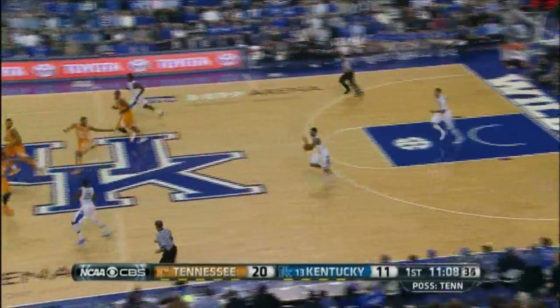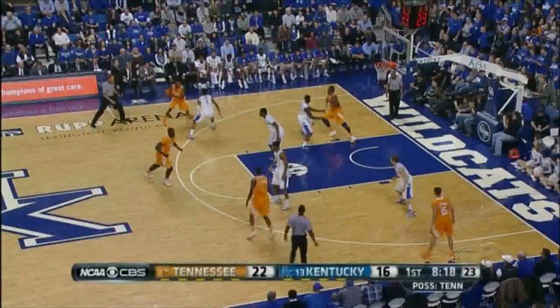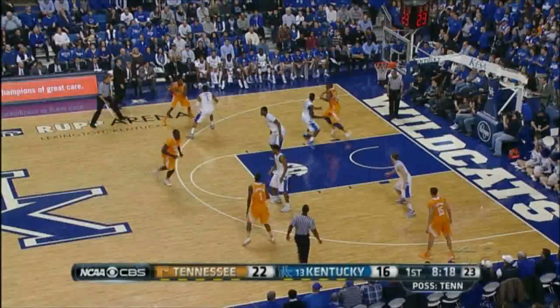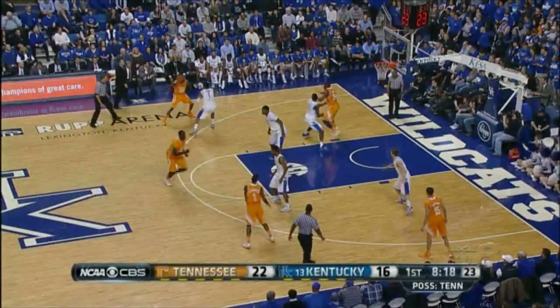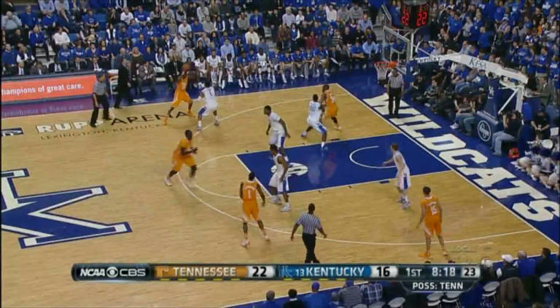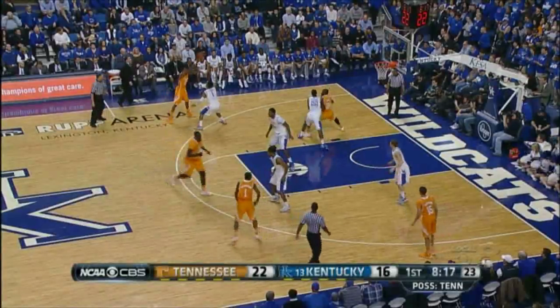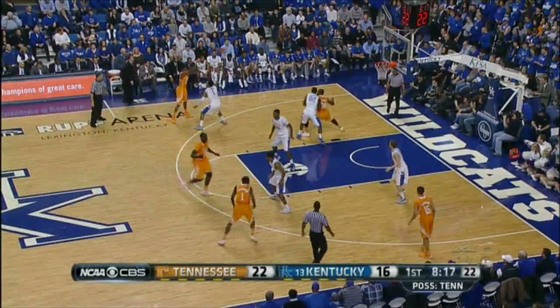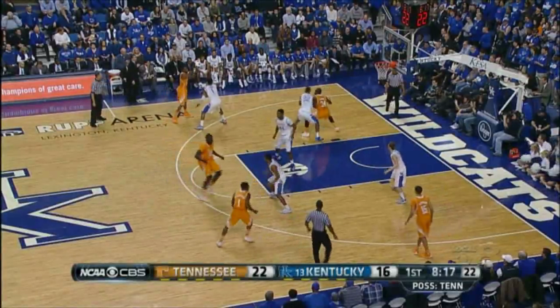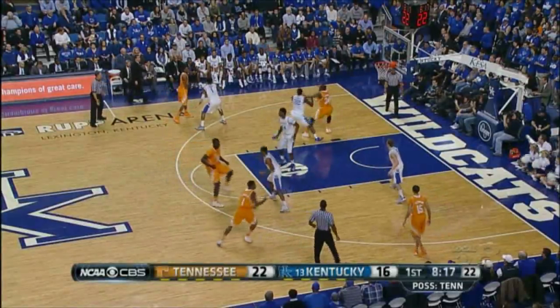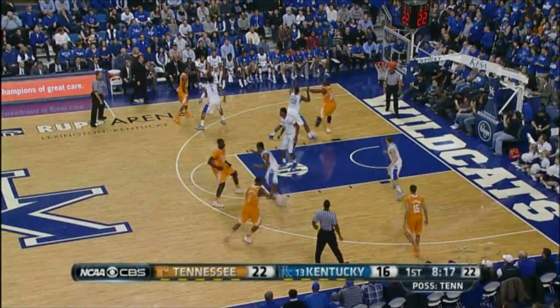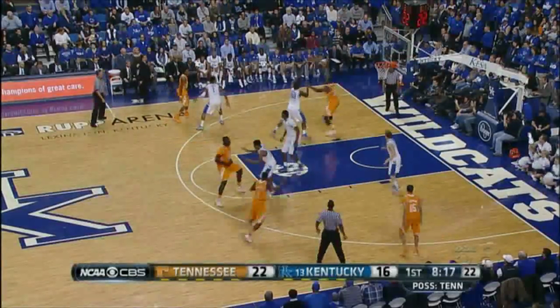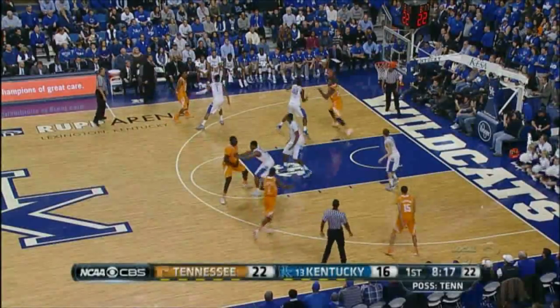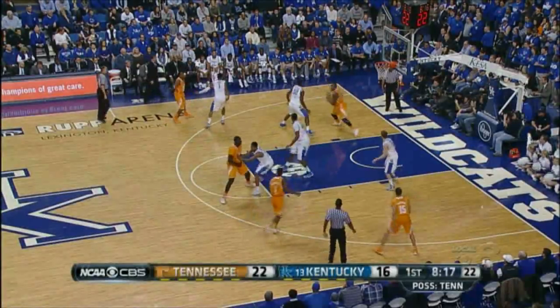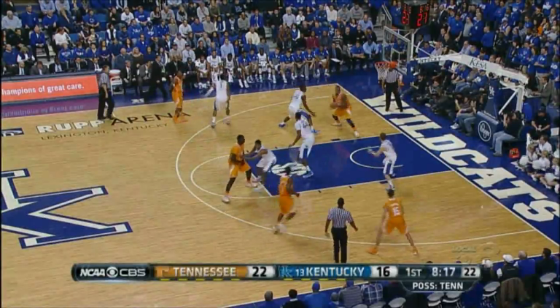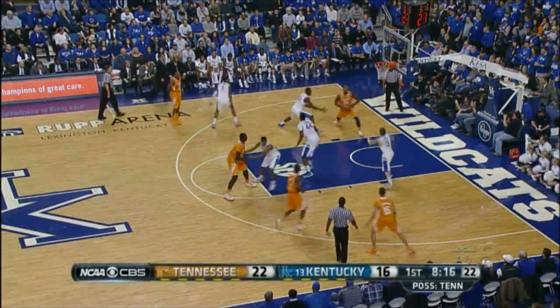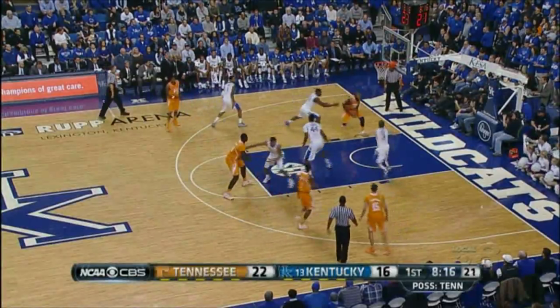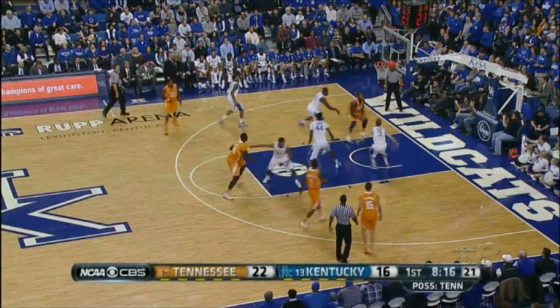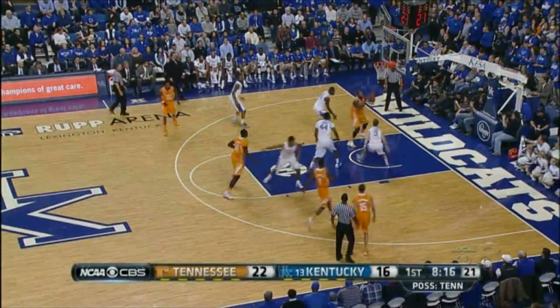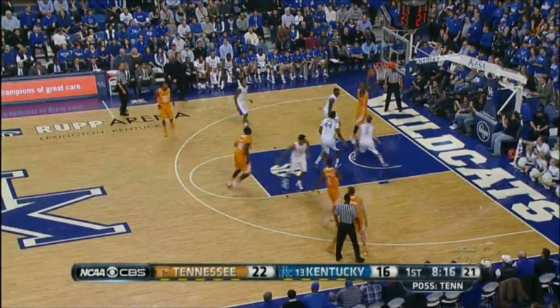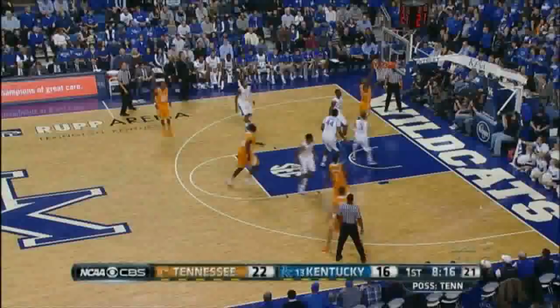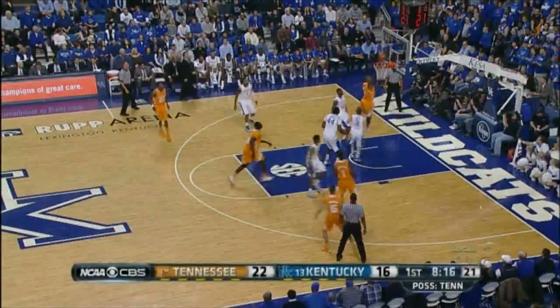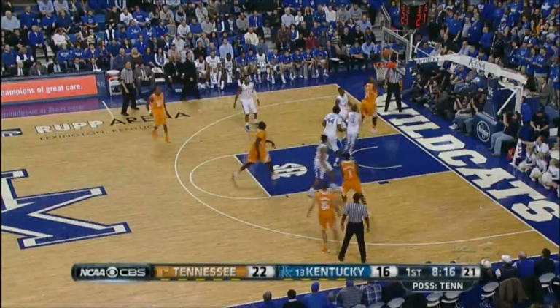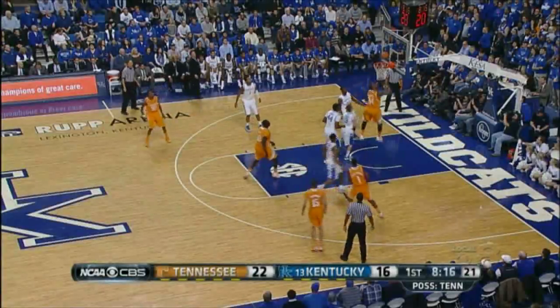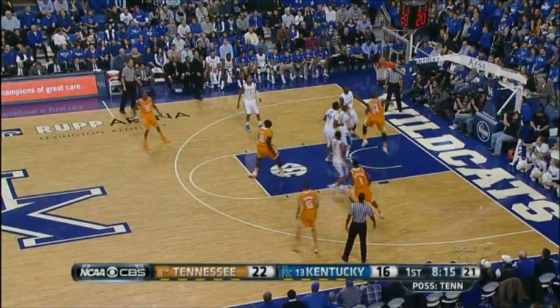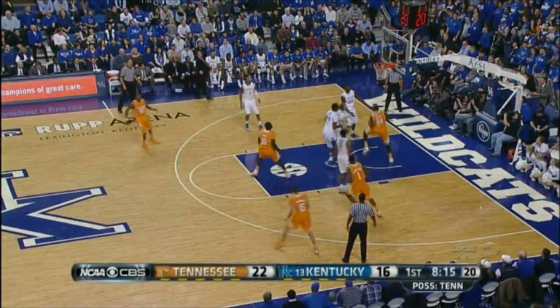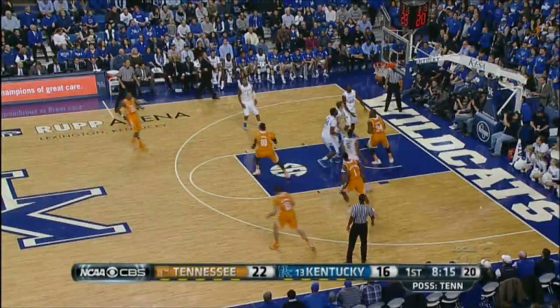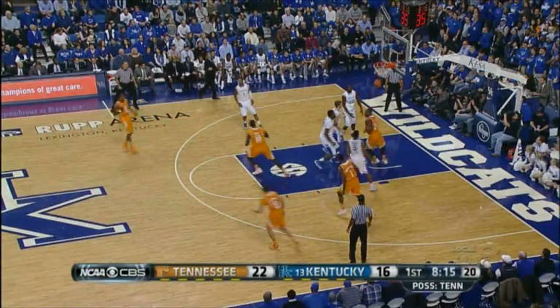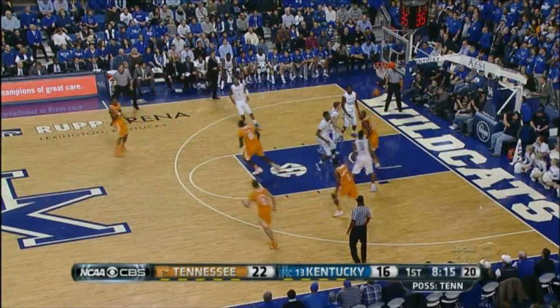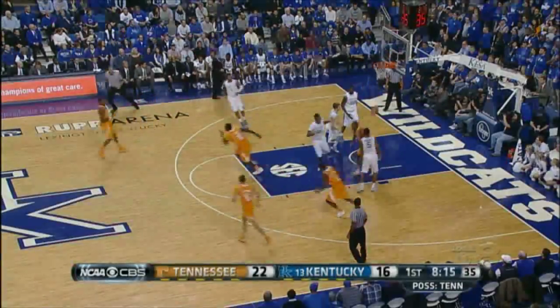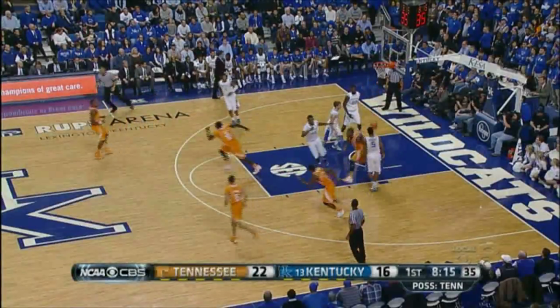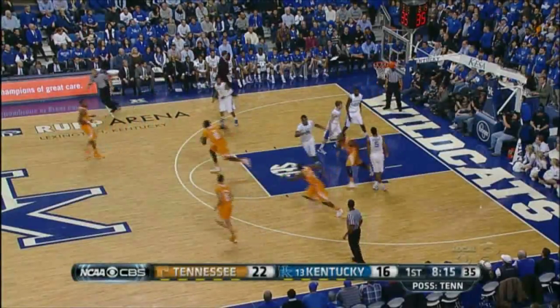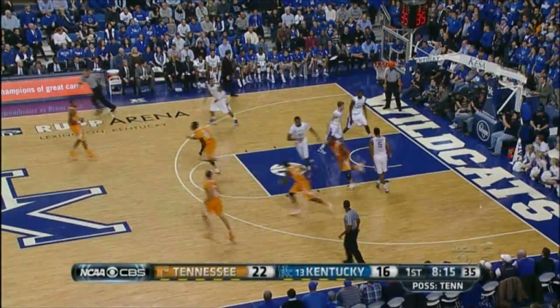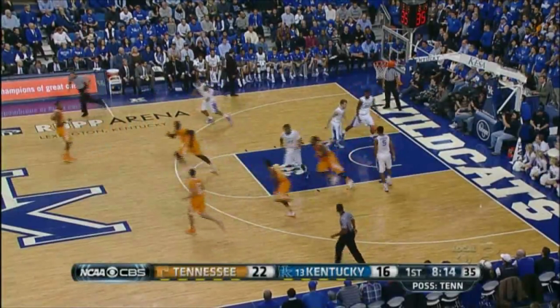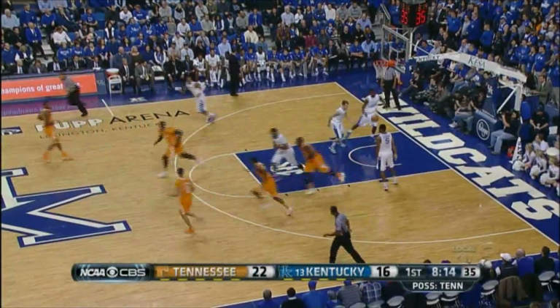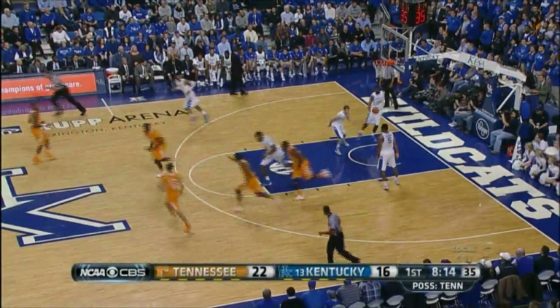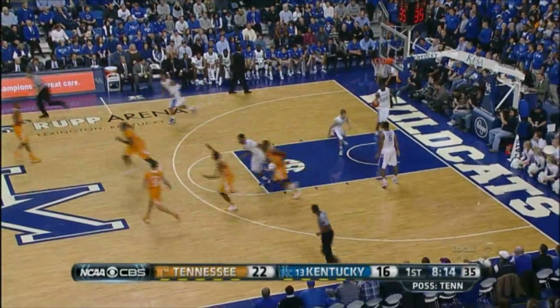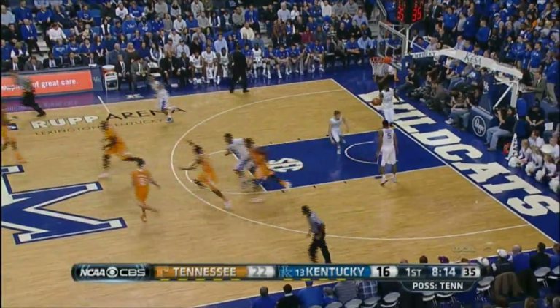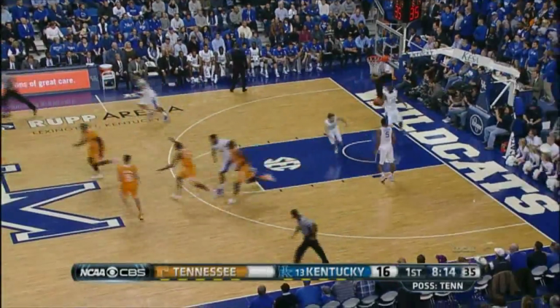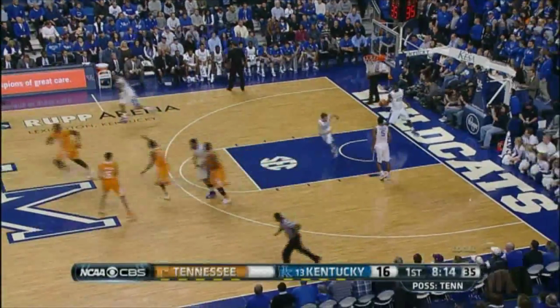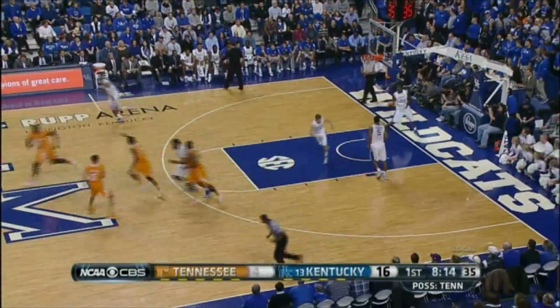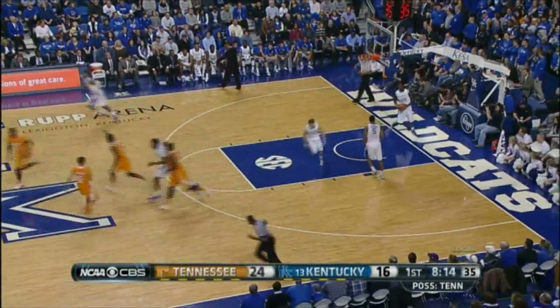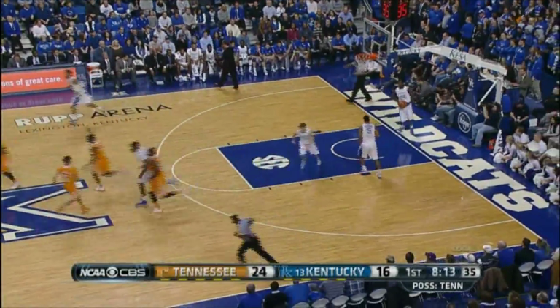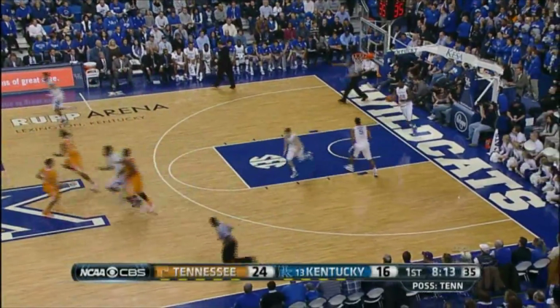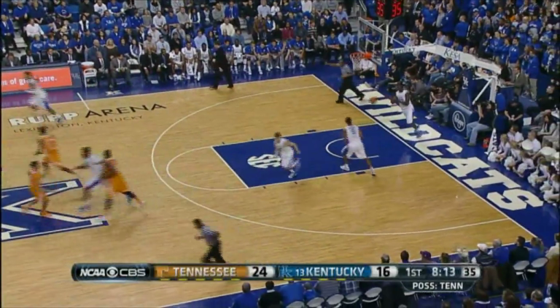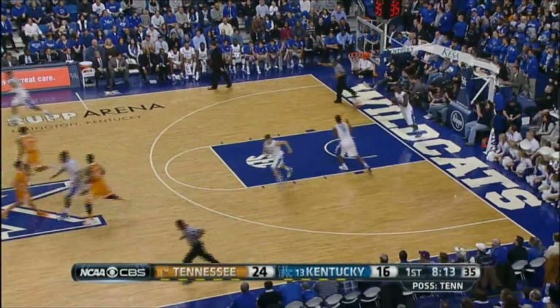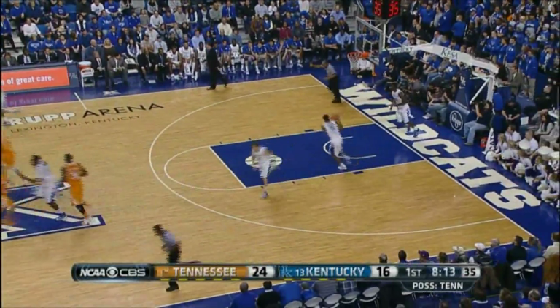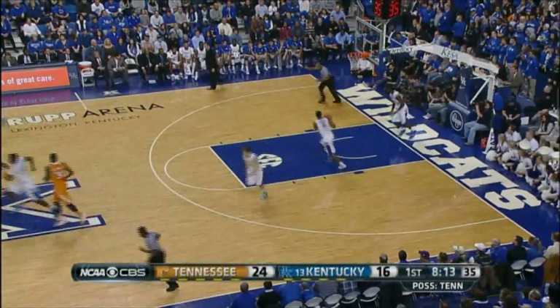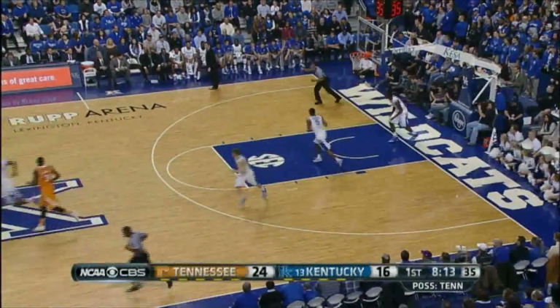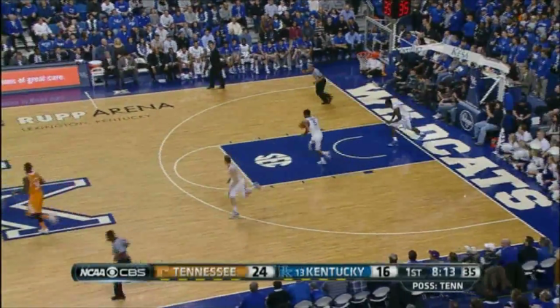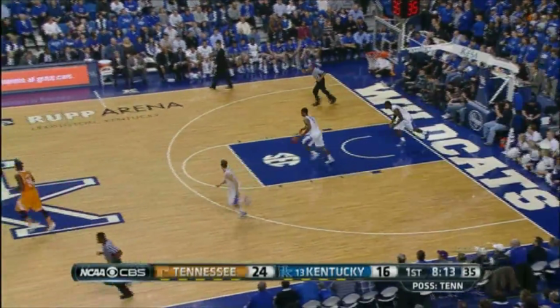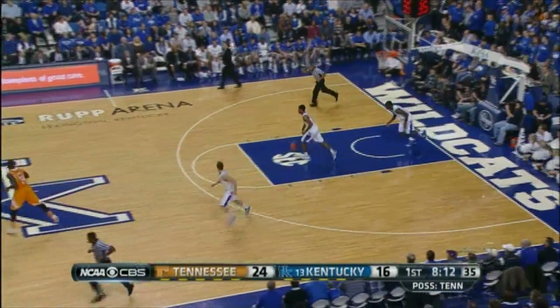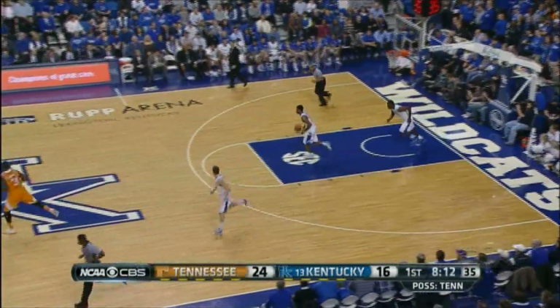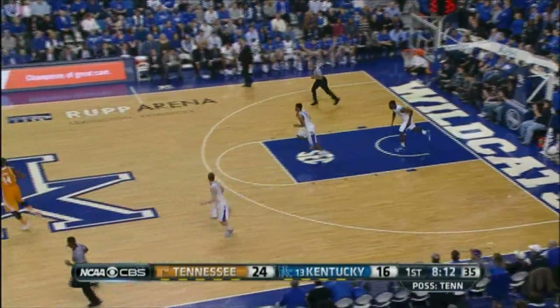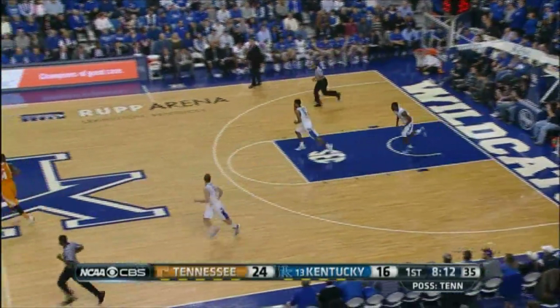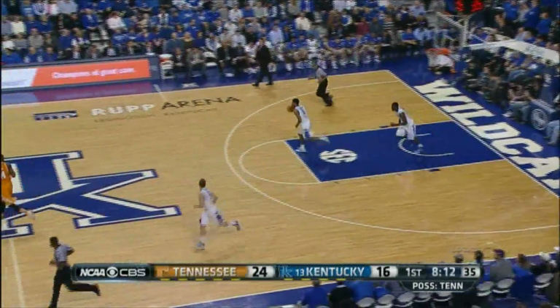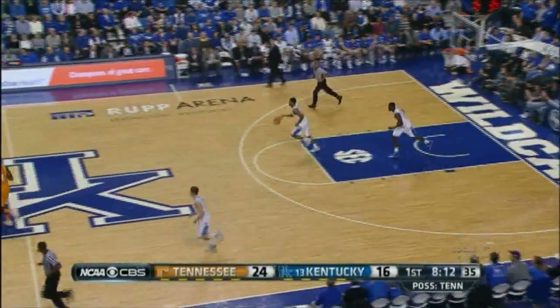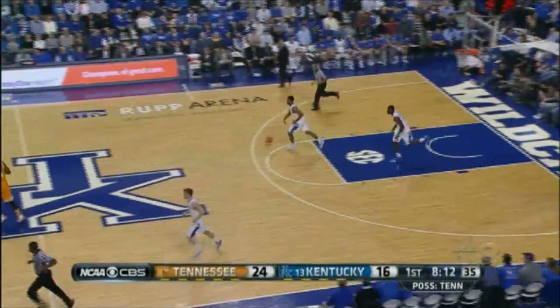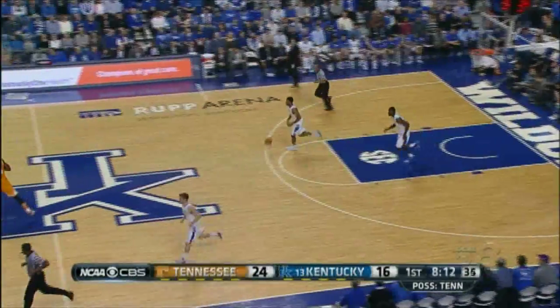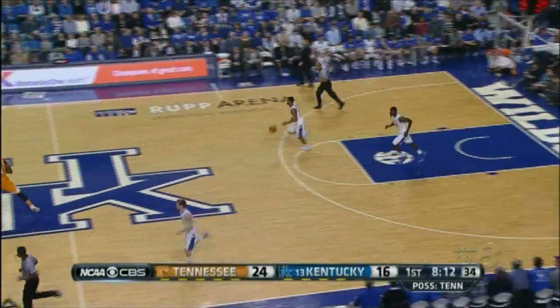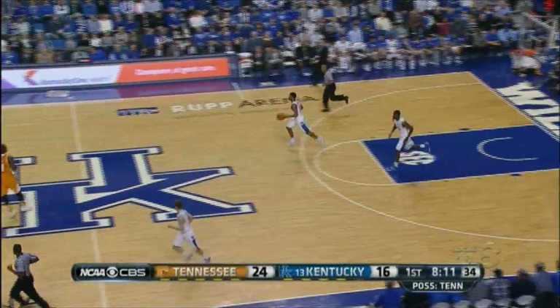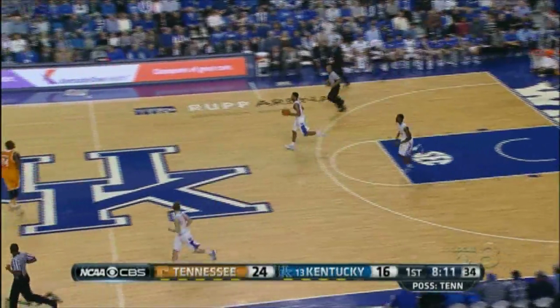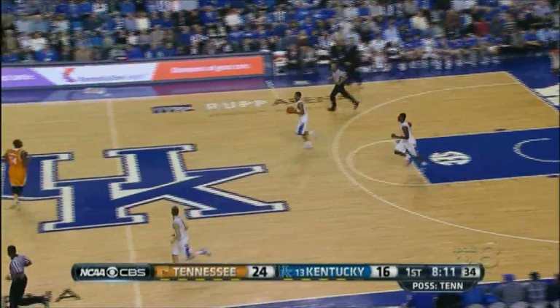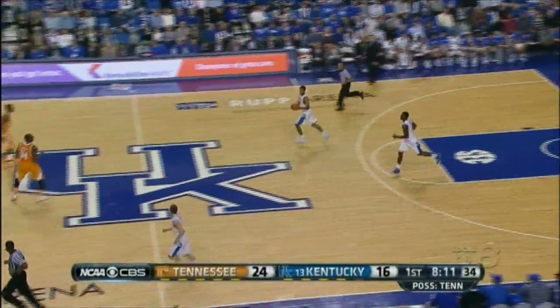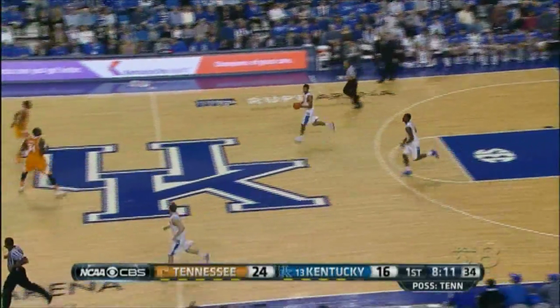Left side, McRae. Down low, Maiman gets loose and lays it up and in. He beat Poitras on the baseline. Great pass inside by McRae.